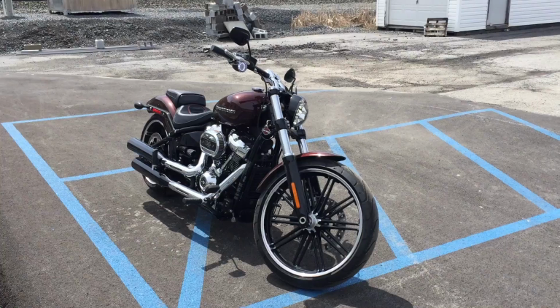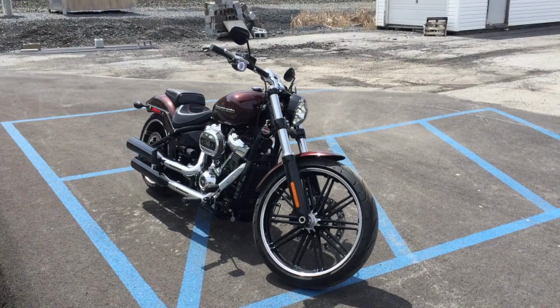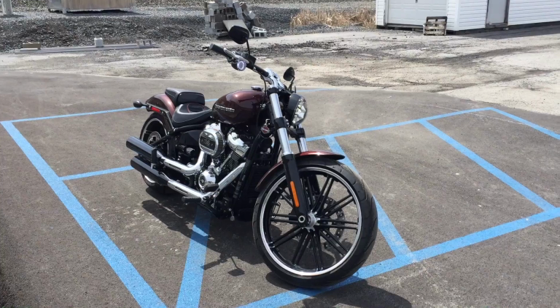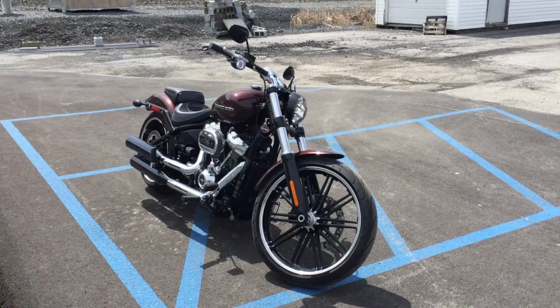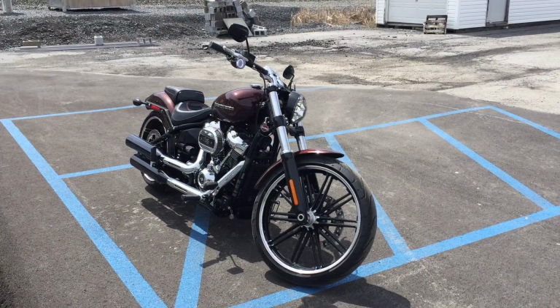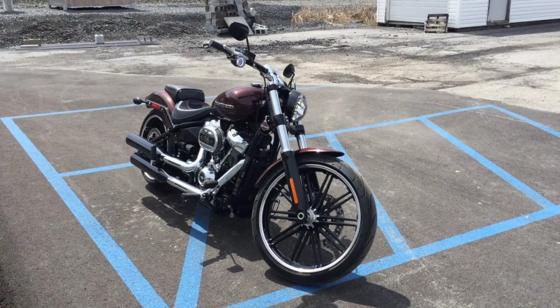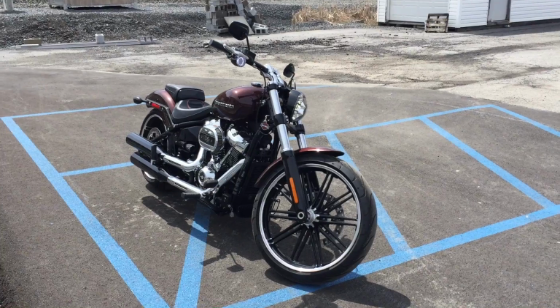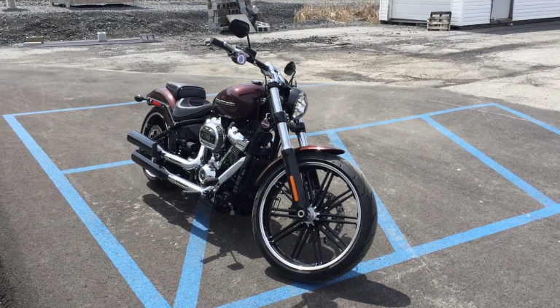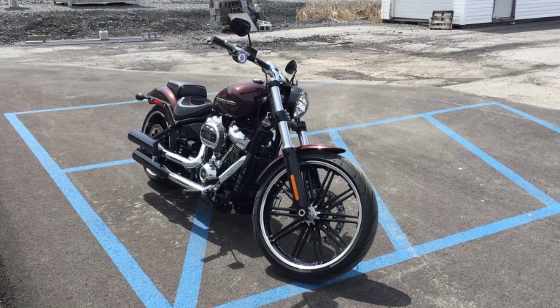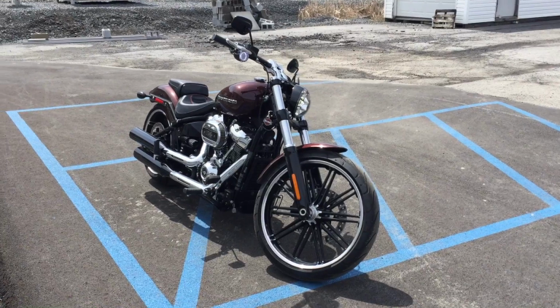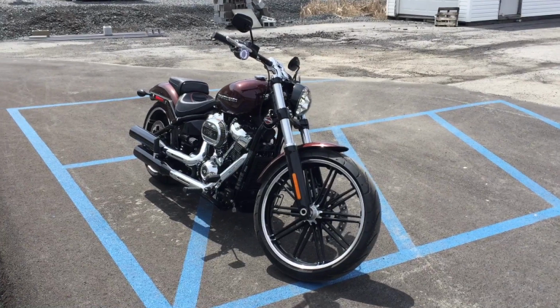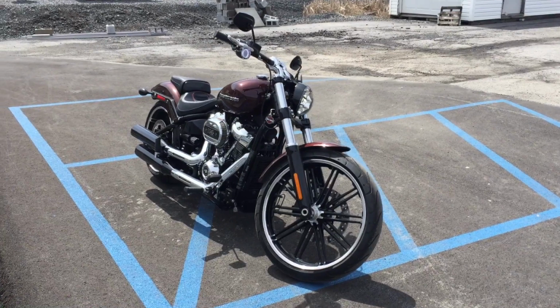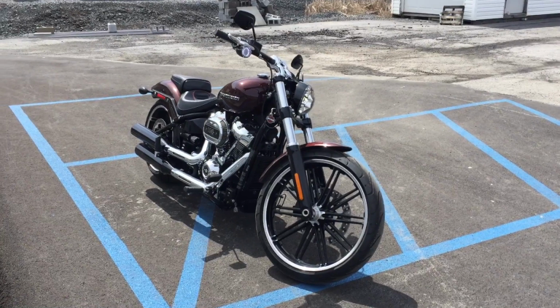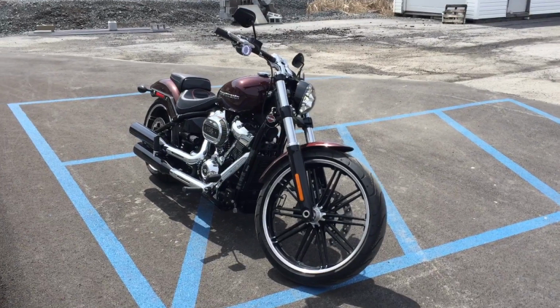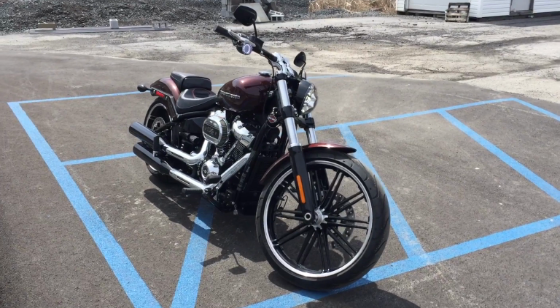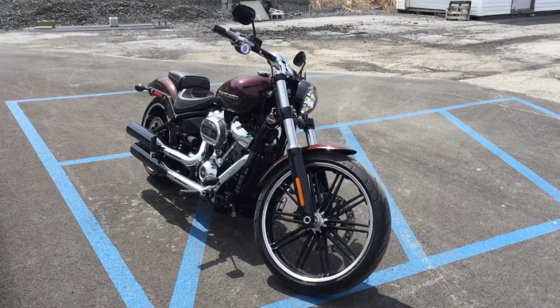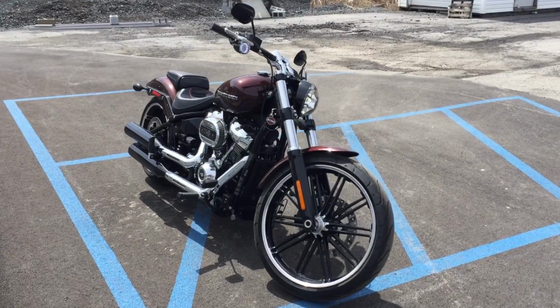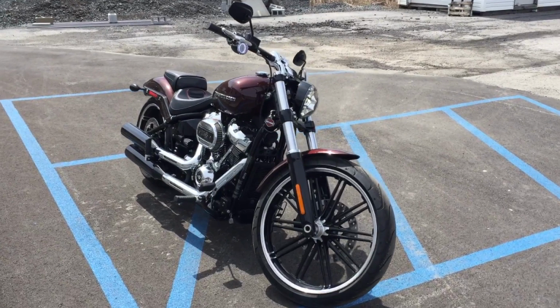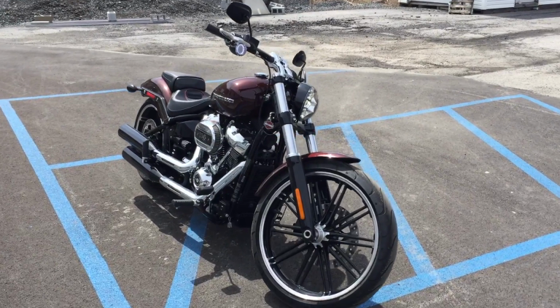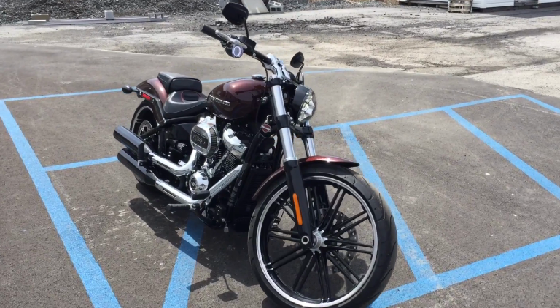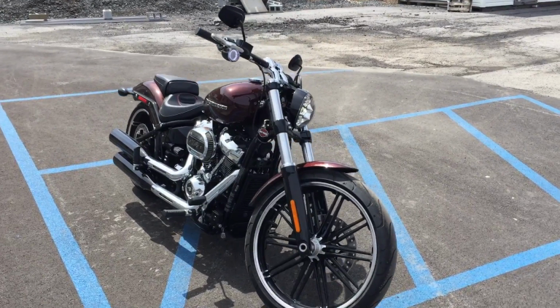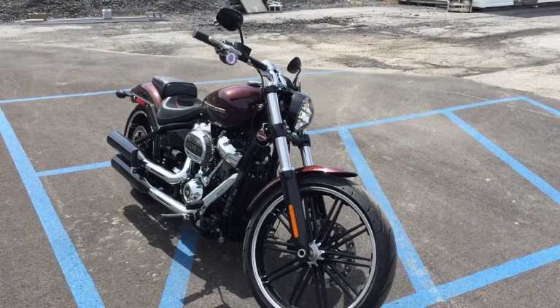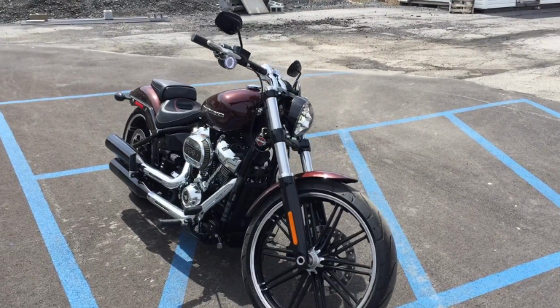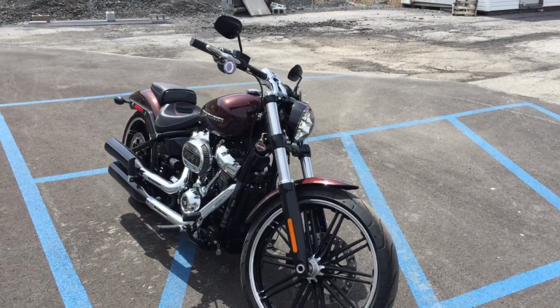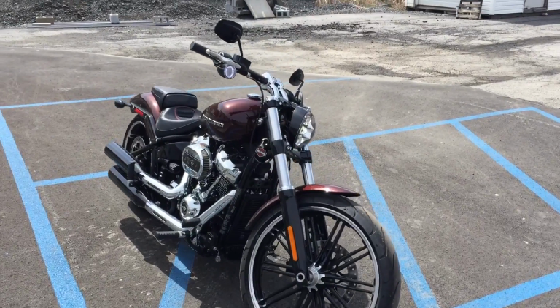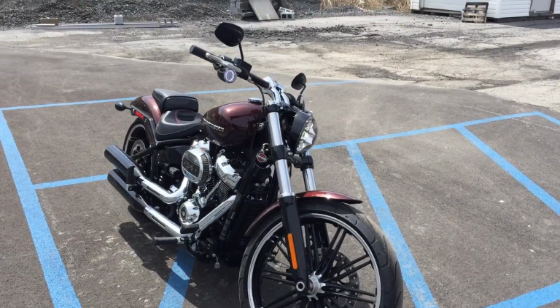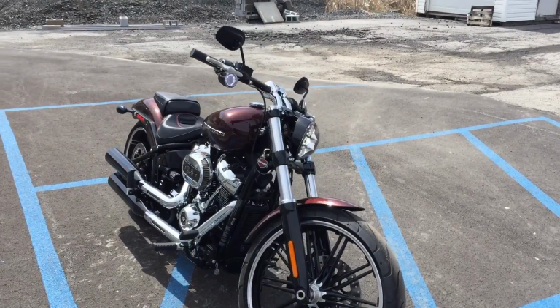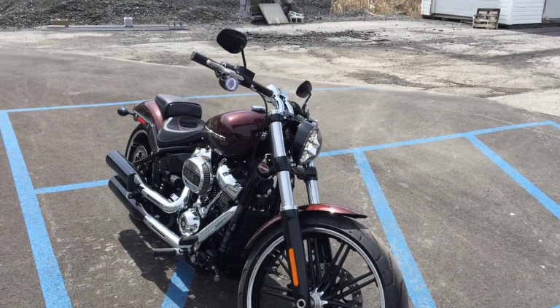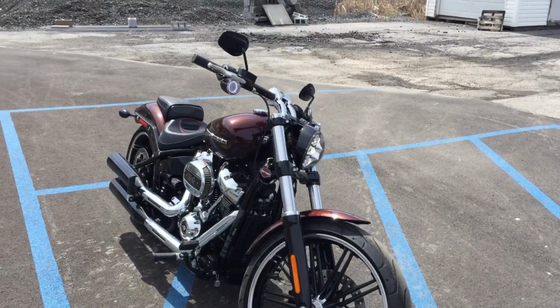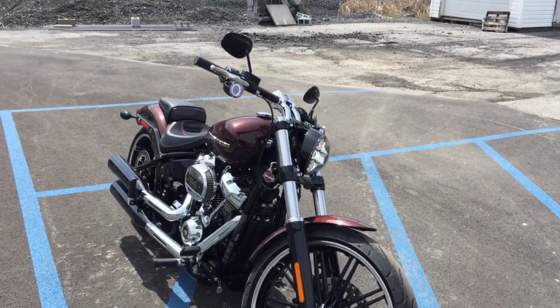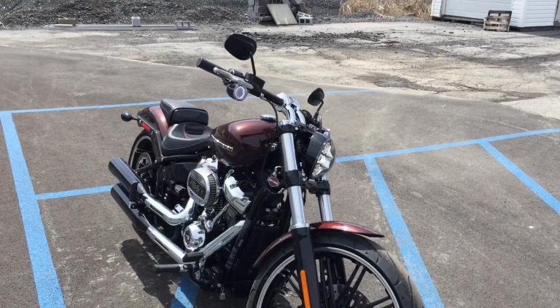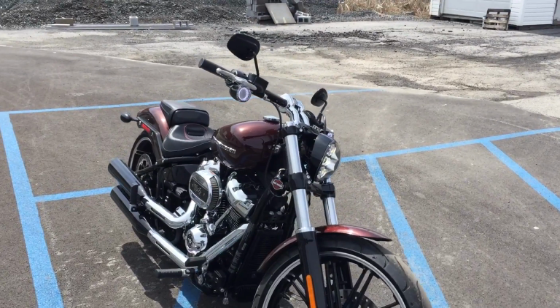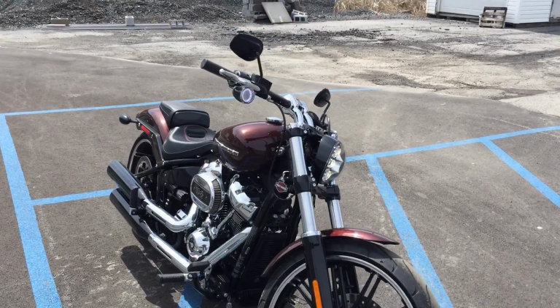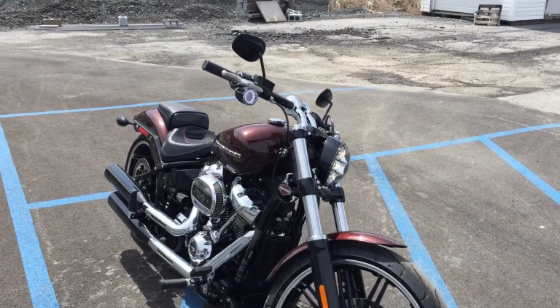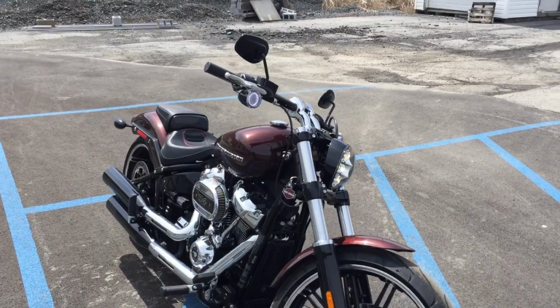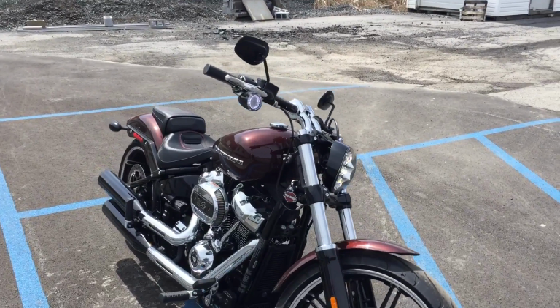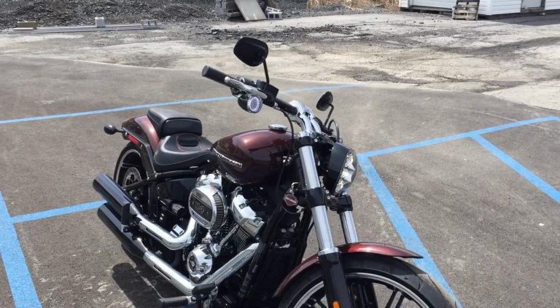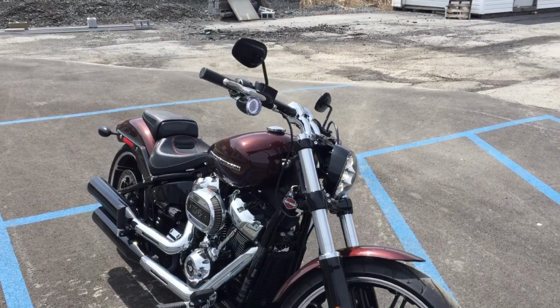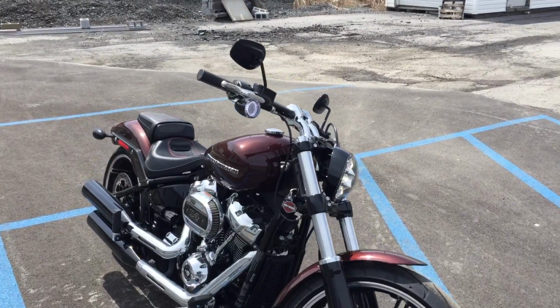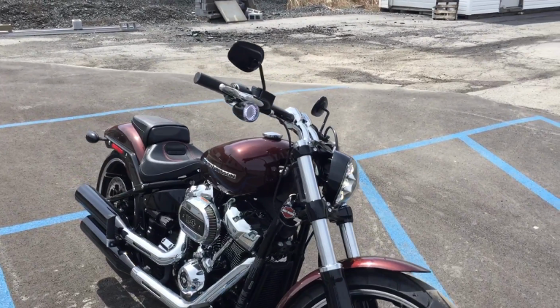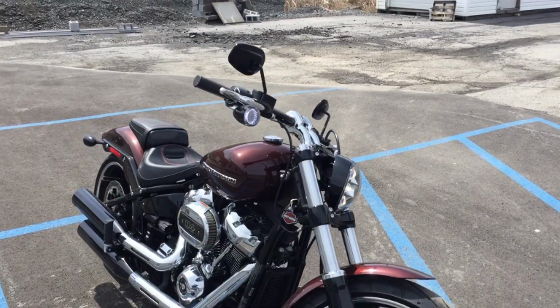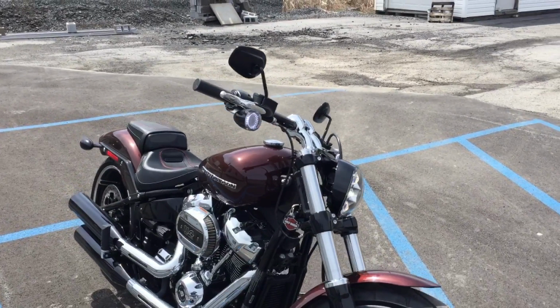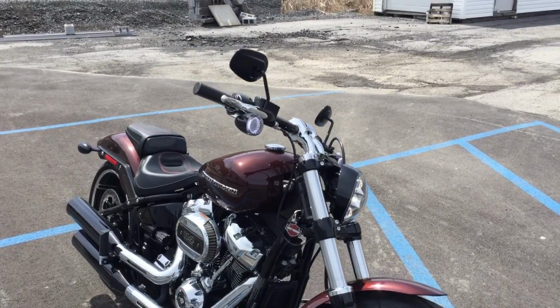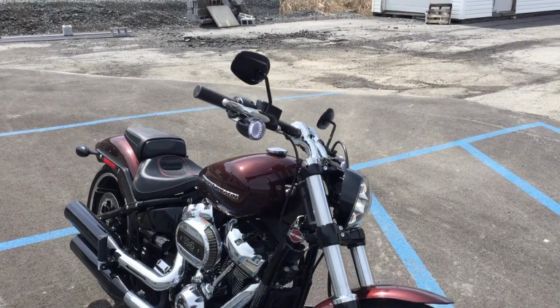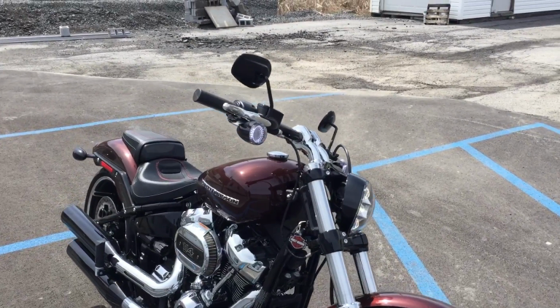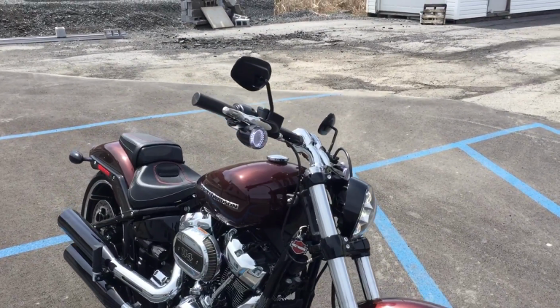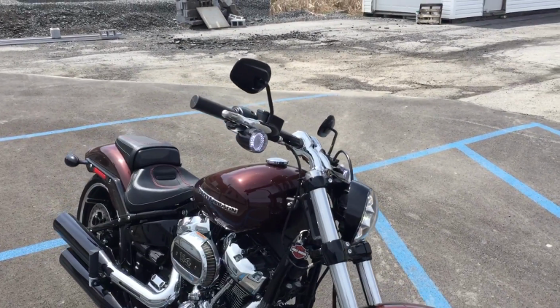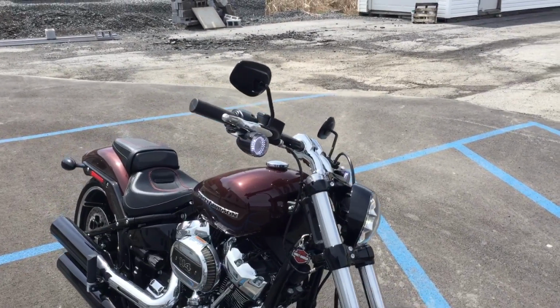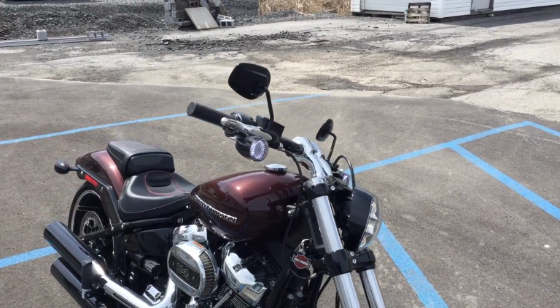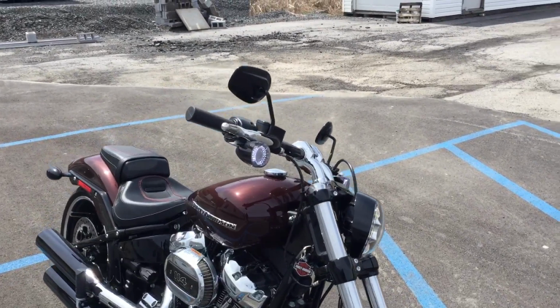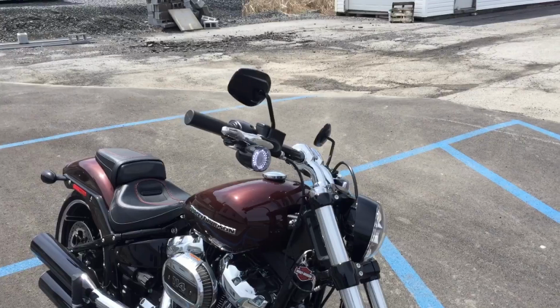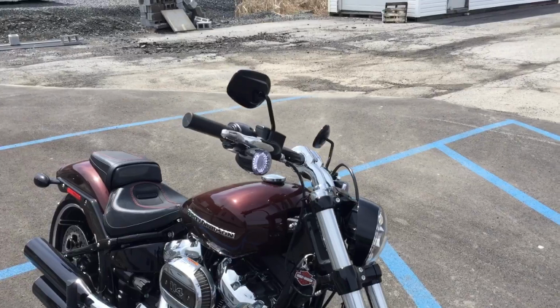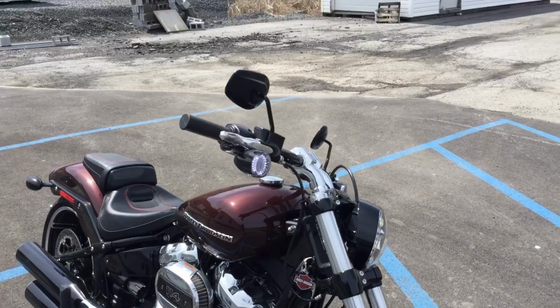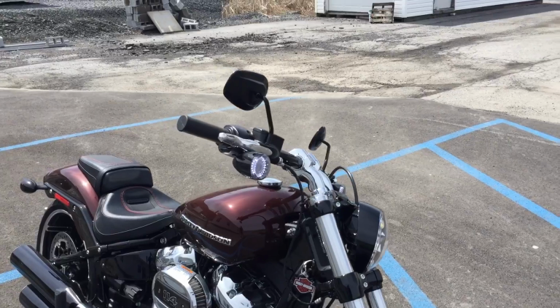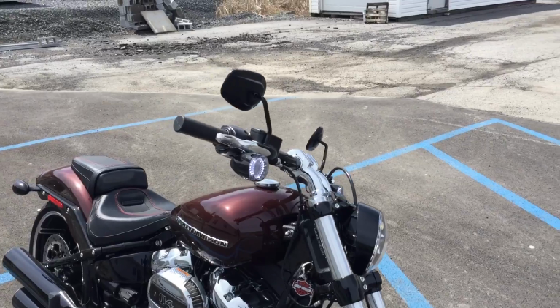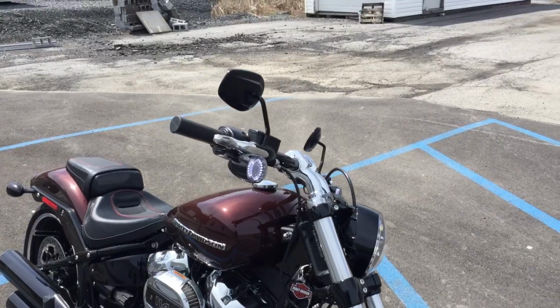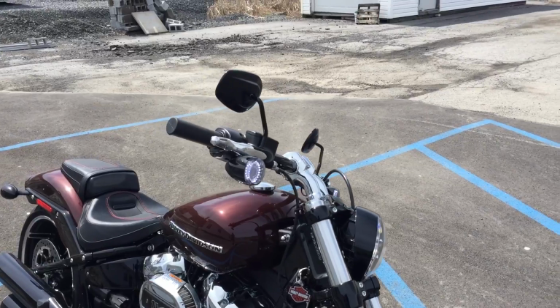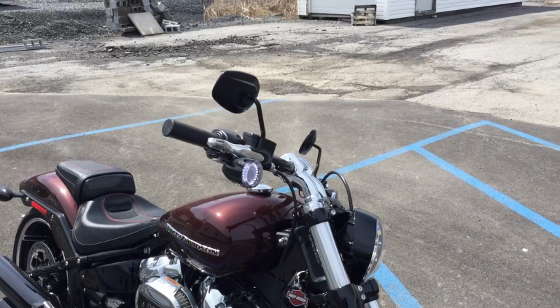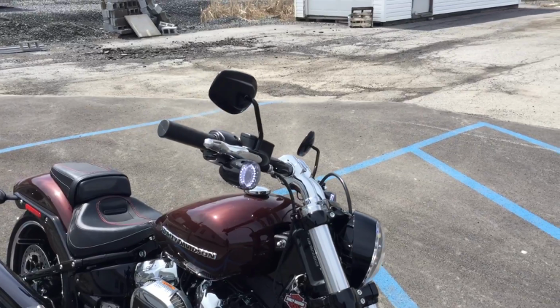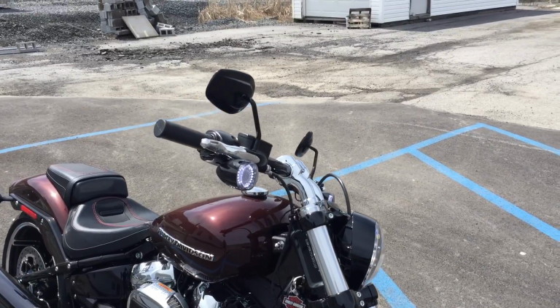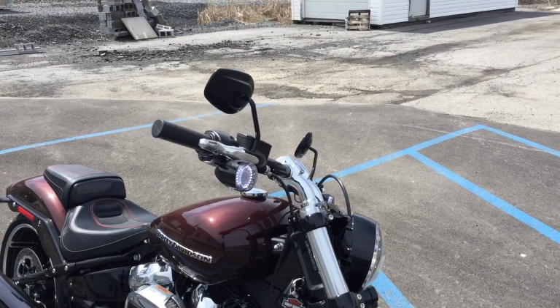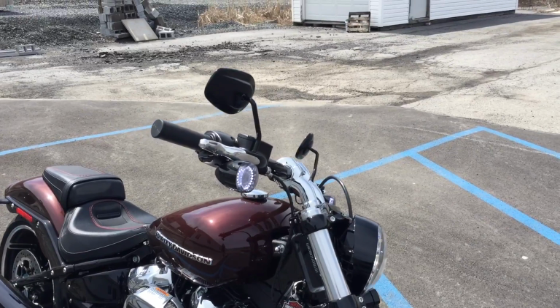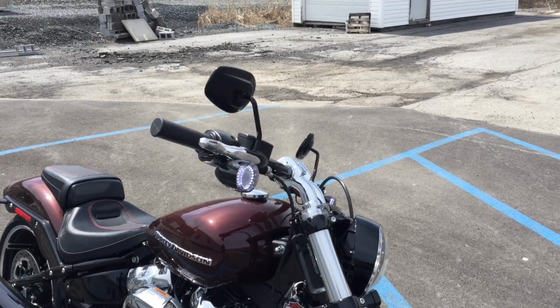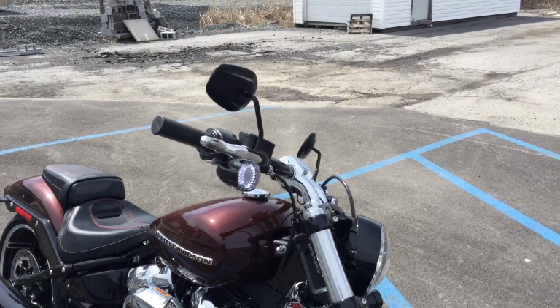Hello, Josh here at Kissel Motorsports, and thanks for the interest in this 2018 Harley-Davidson Breakout.